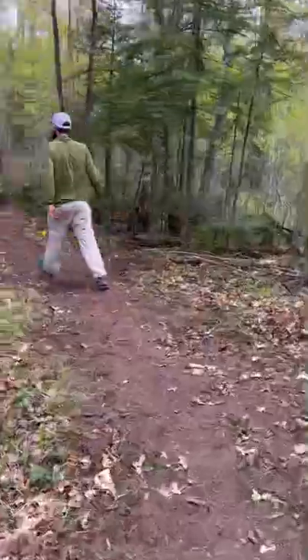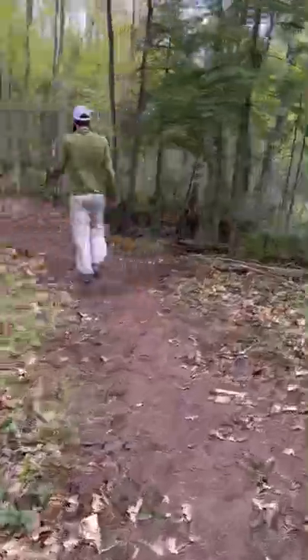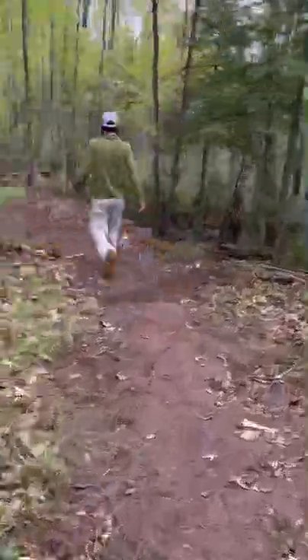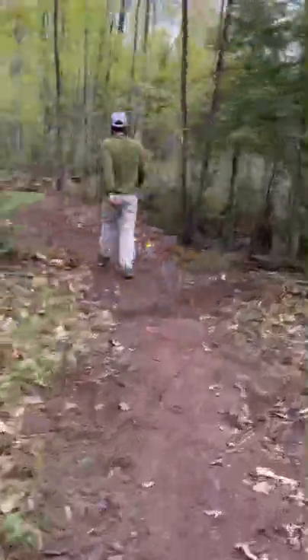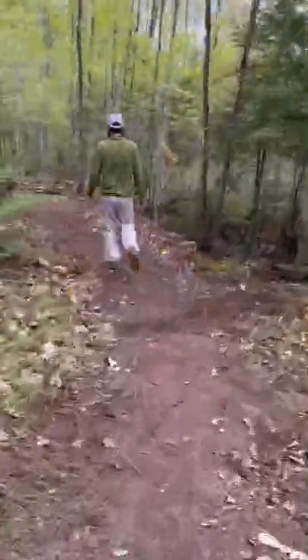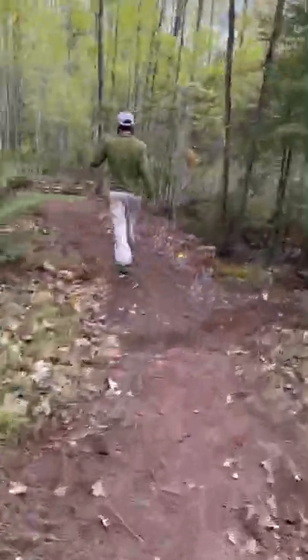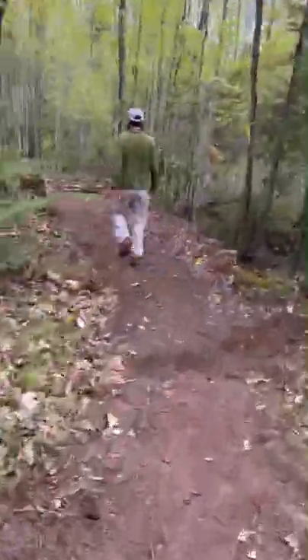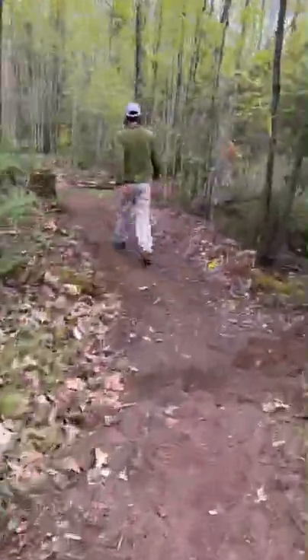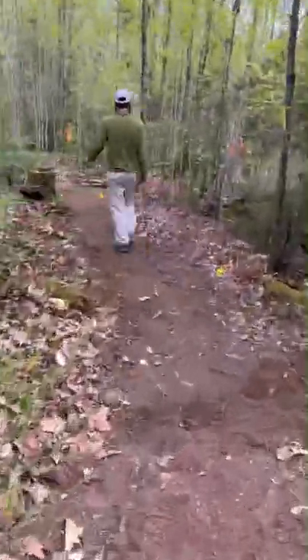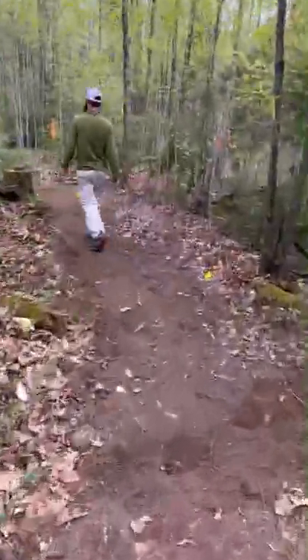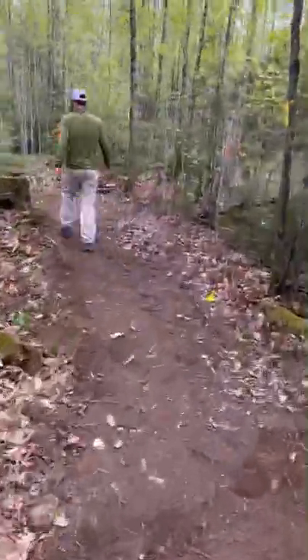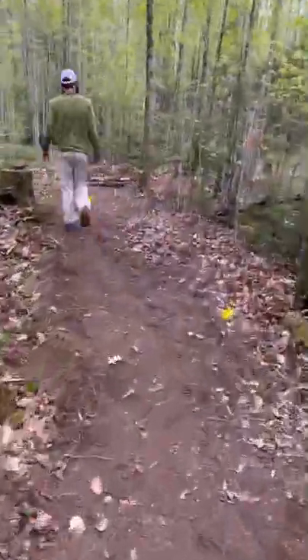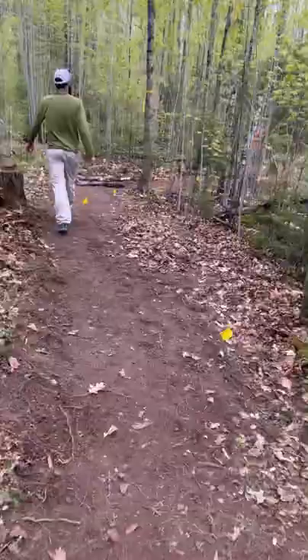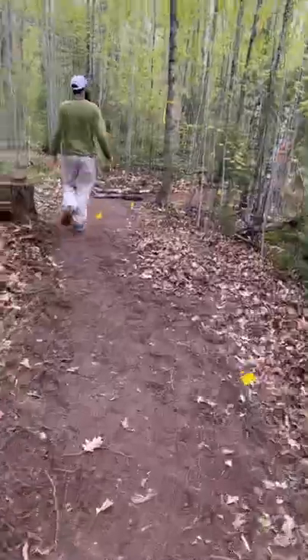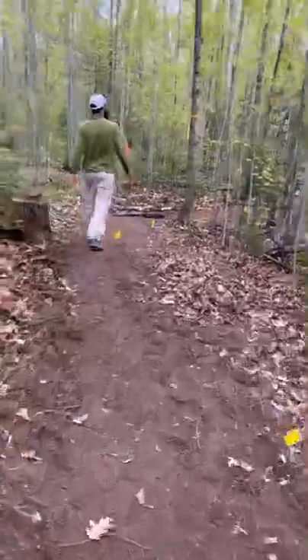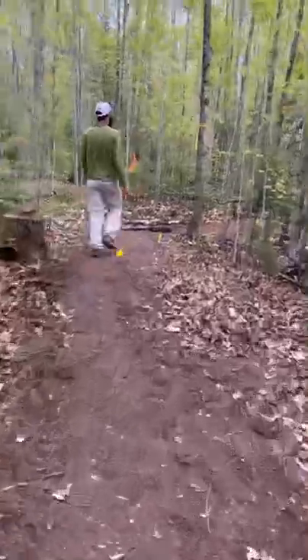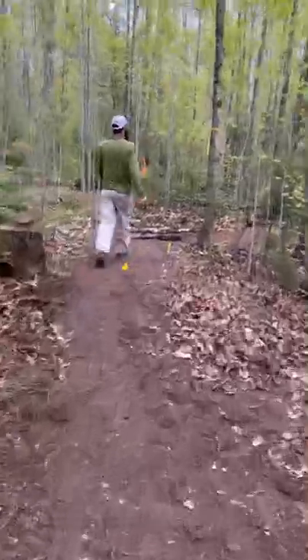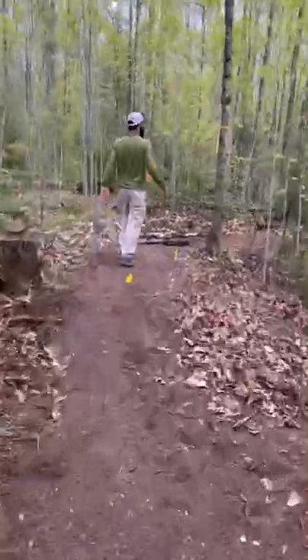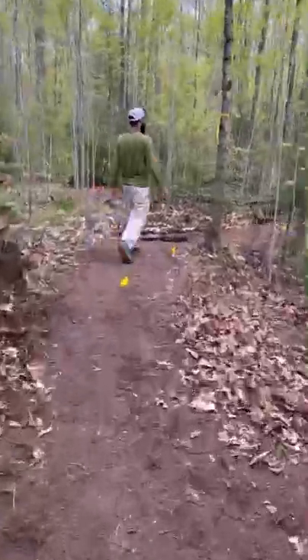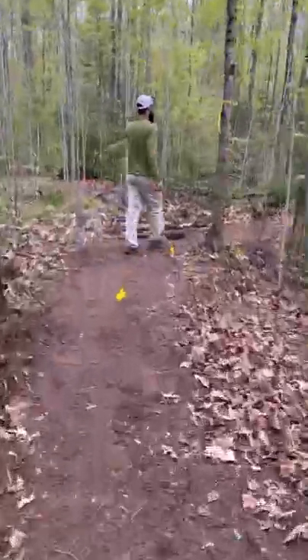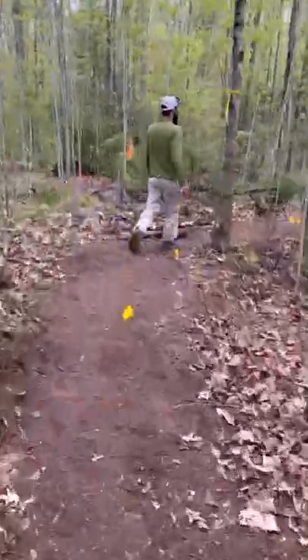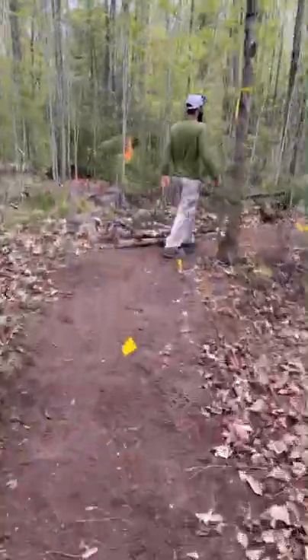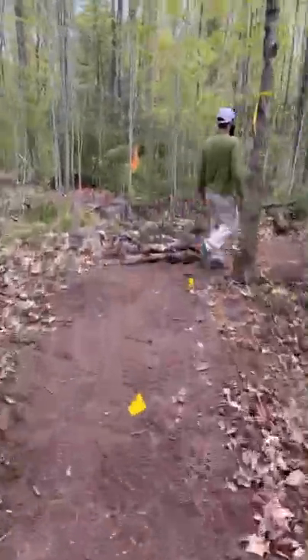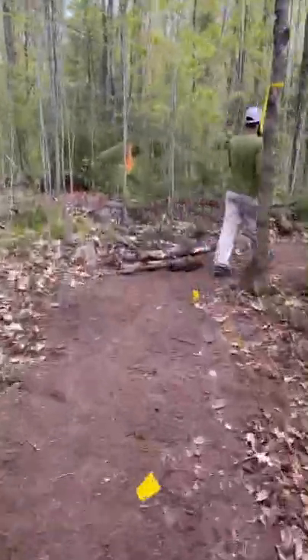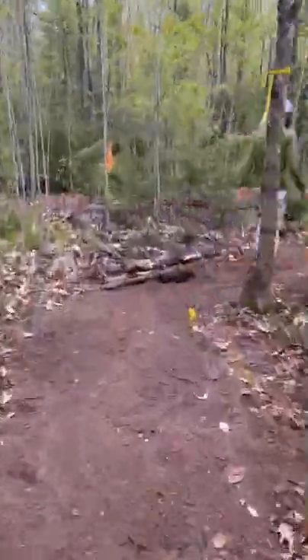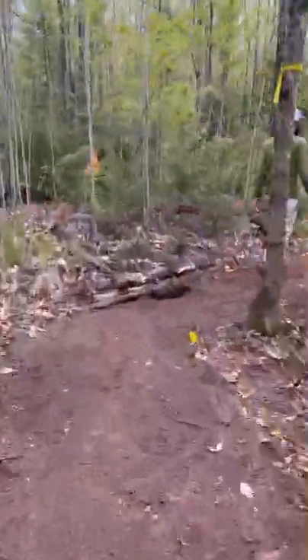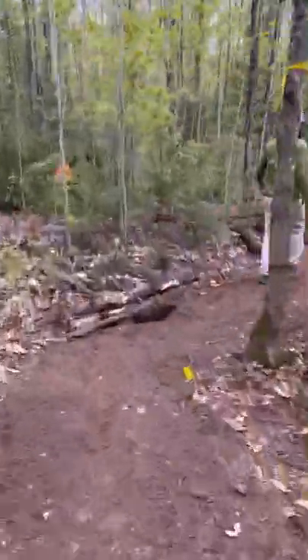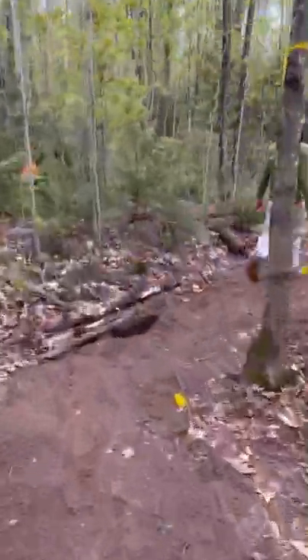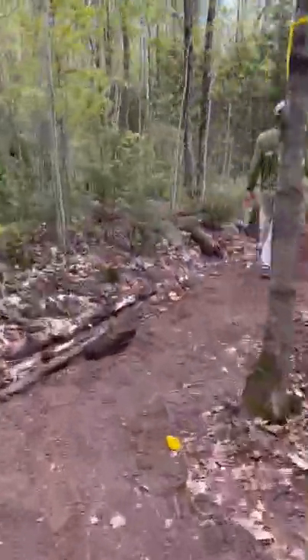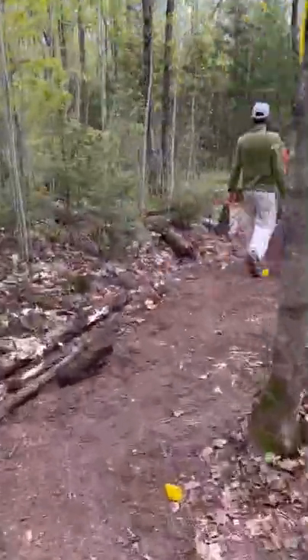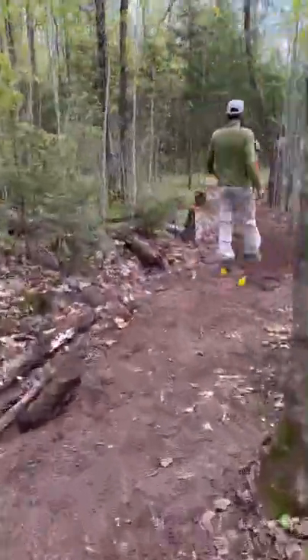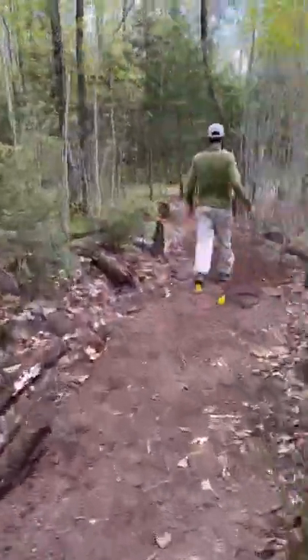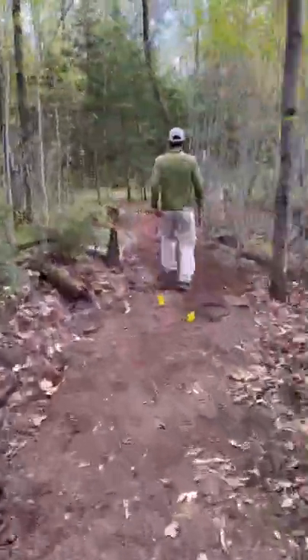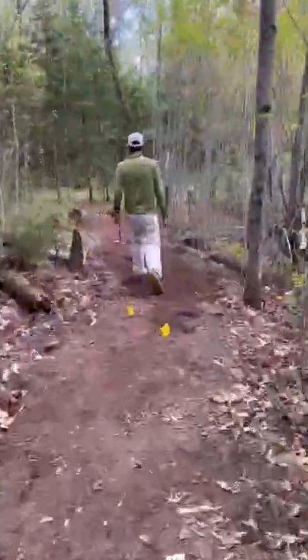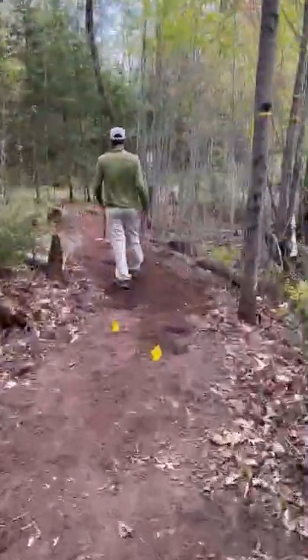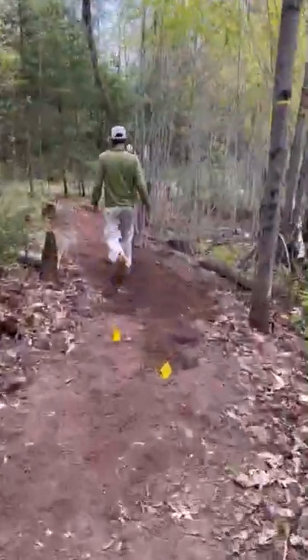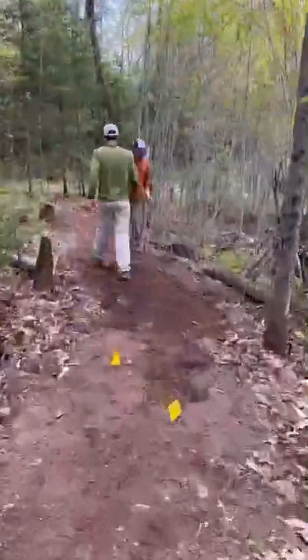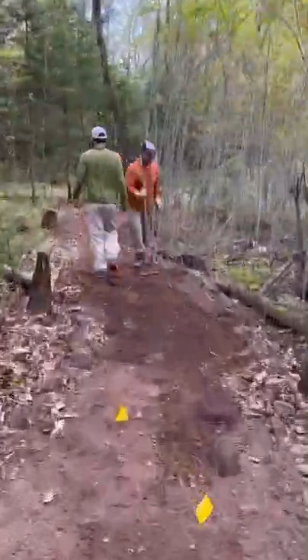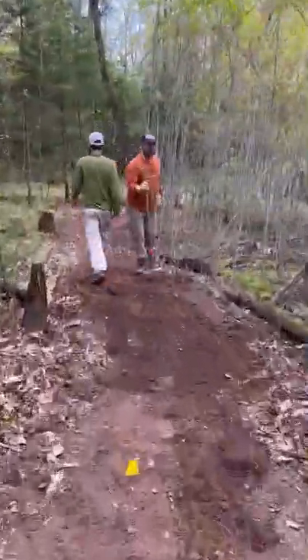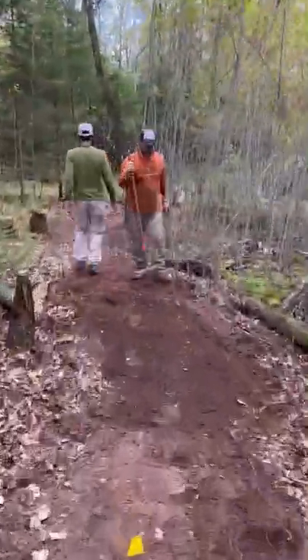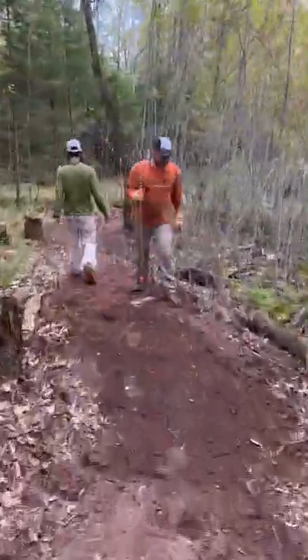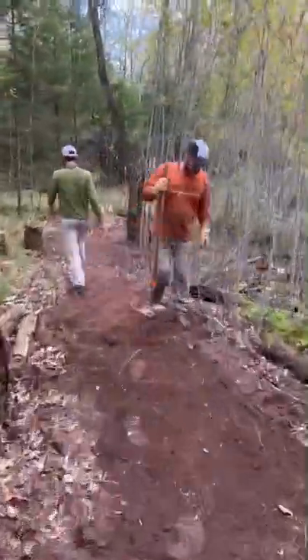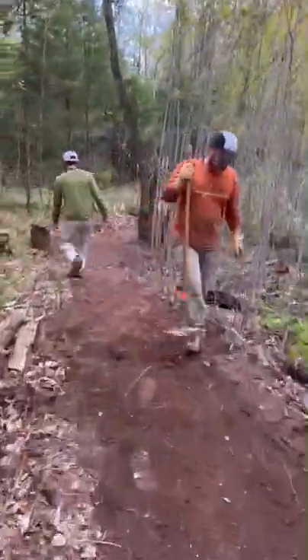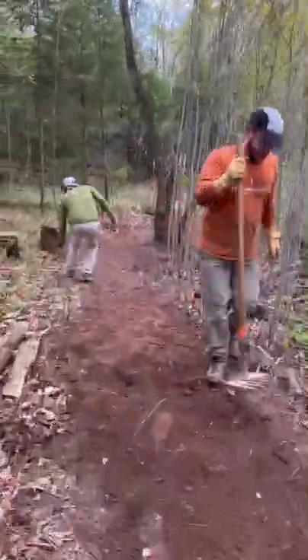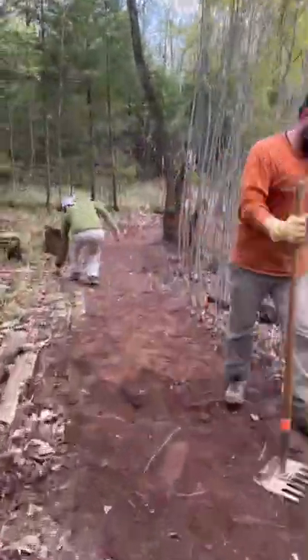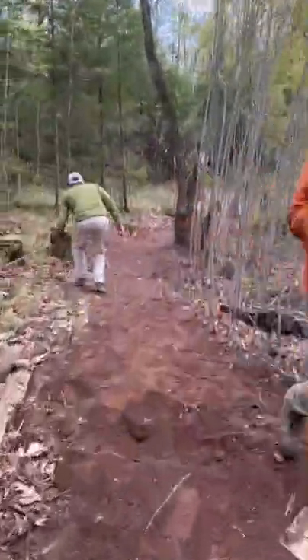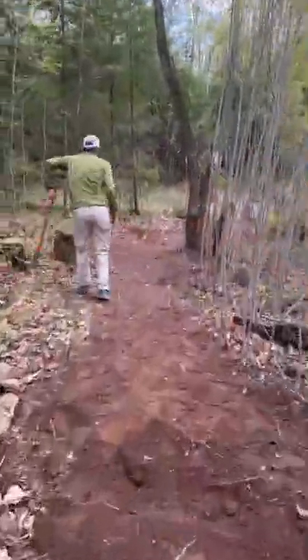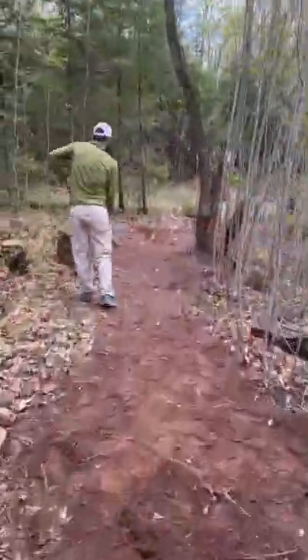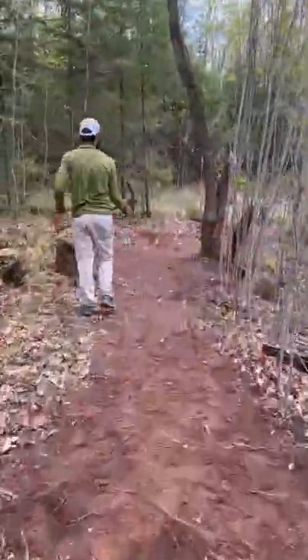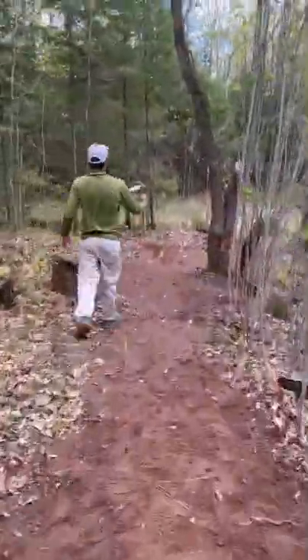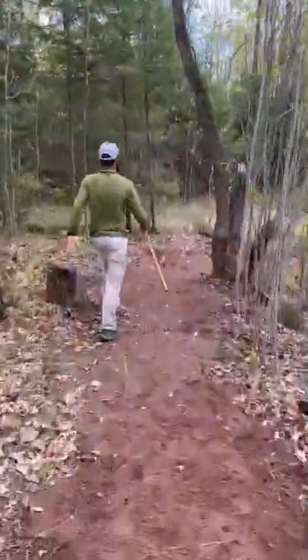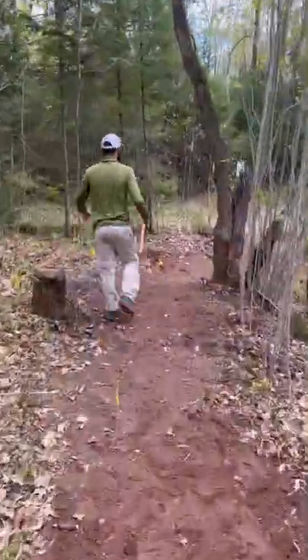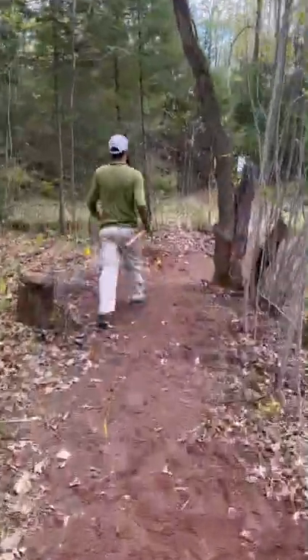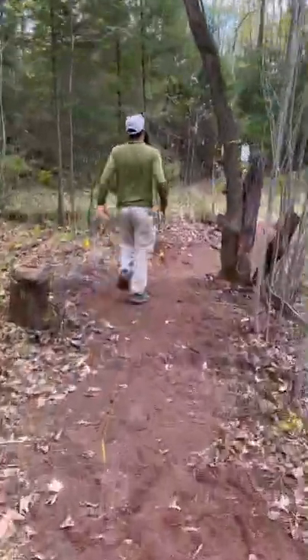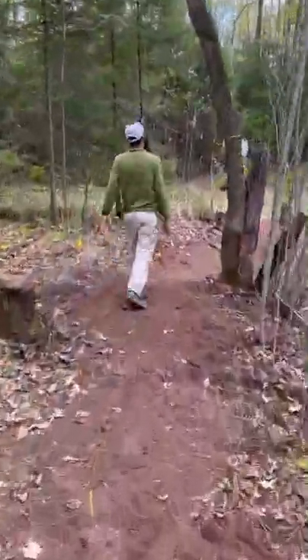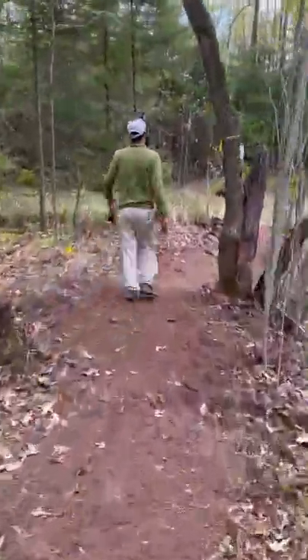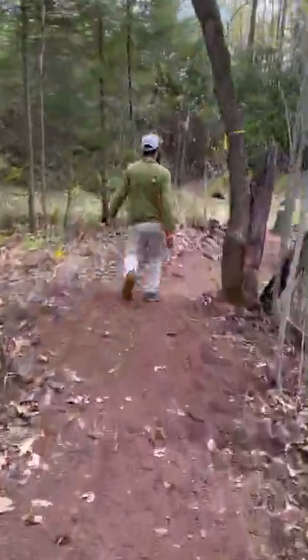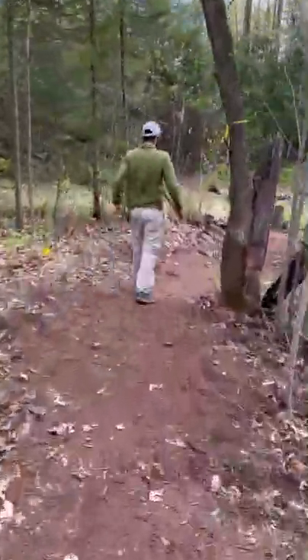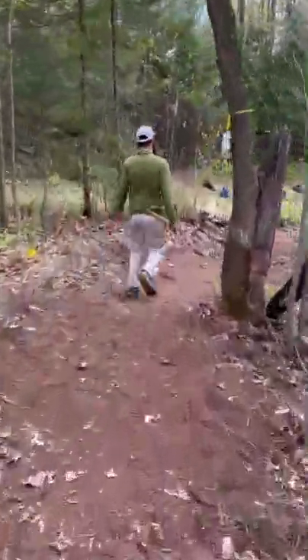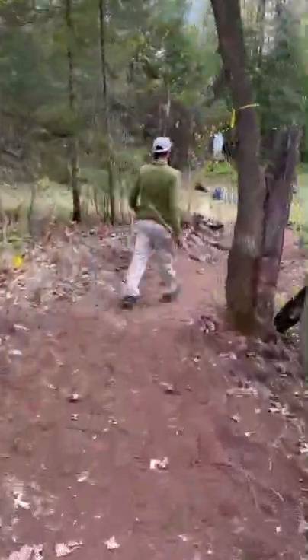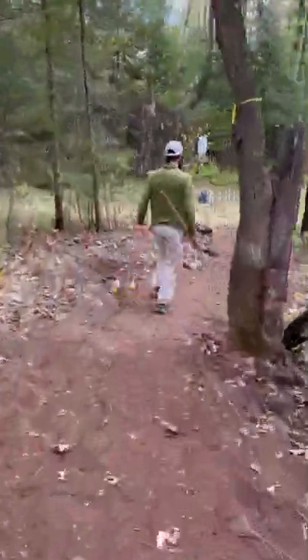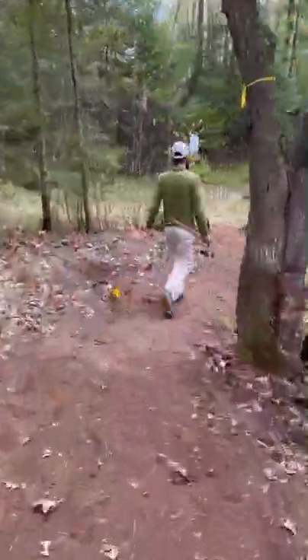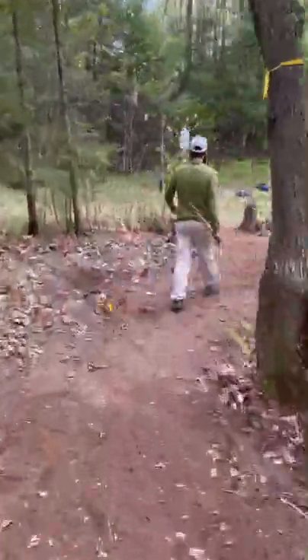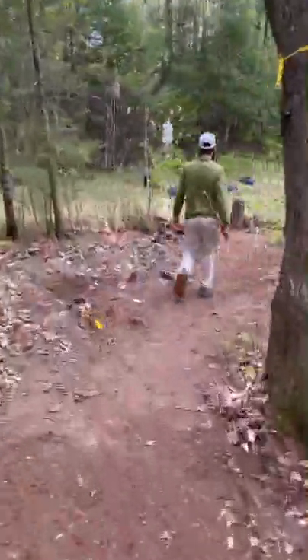It was super satisfying at the end of the build to see all that was accomplished. We hope to come back someday and walk the entire Ice Age Trail.